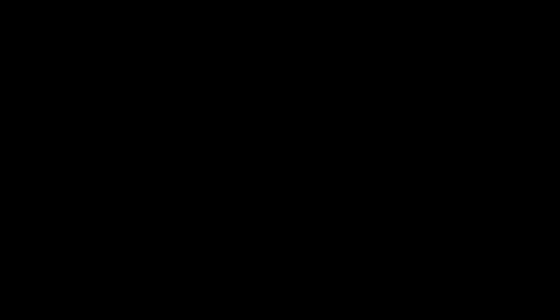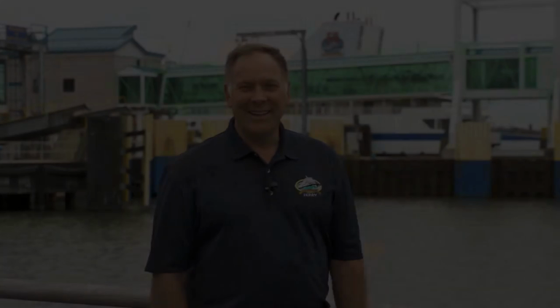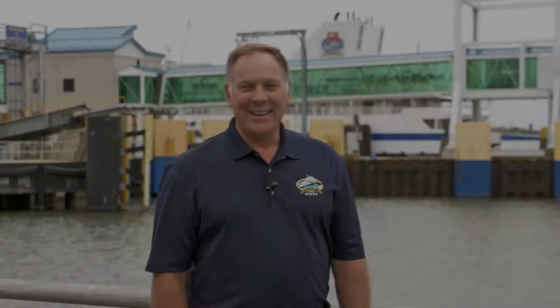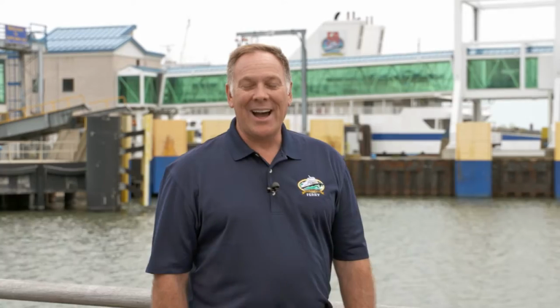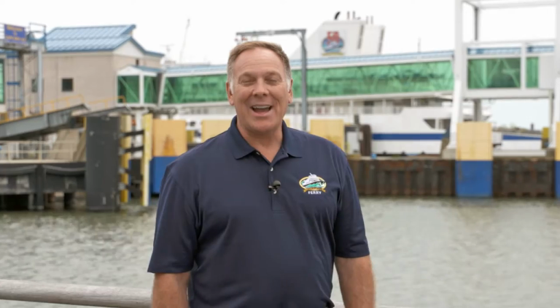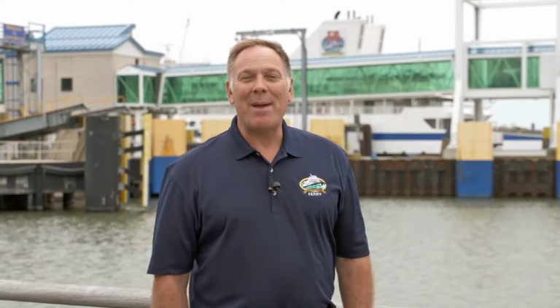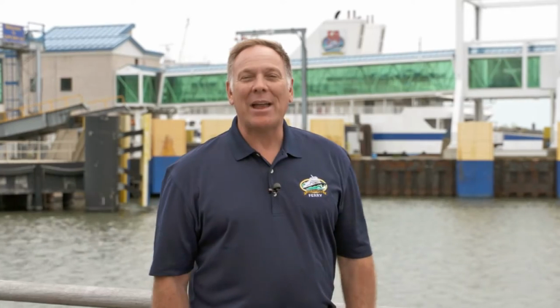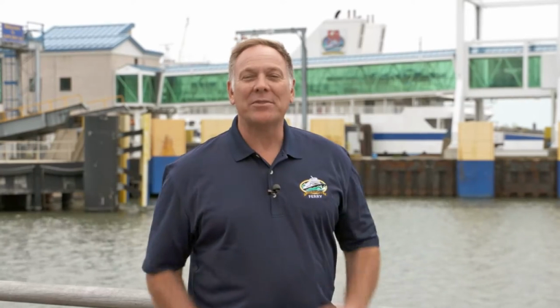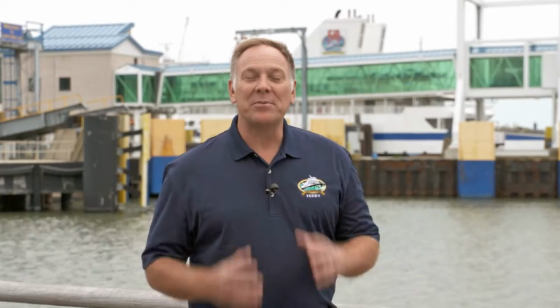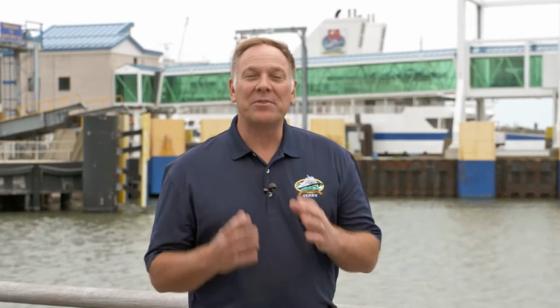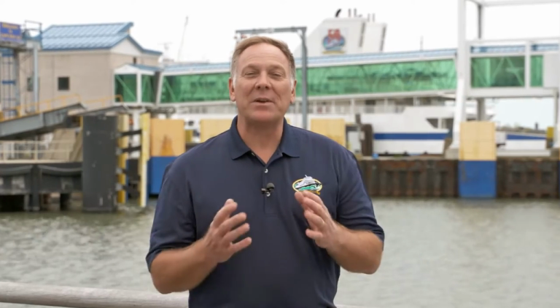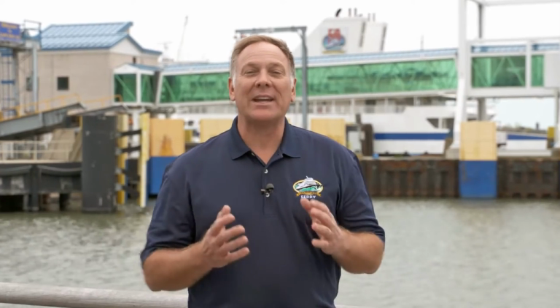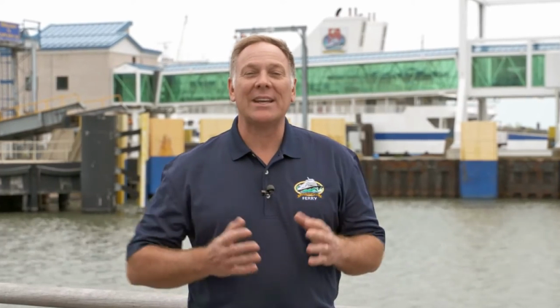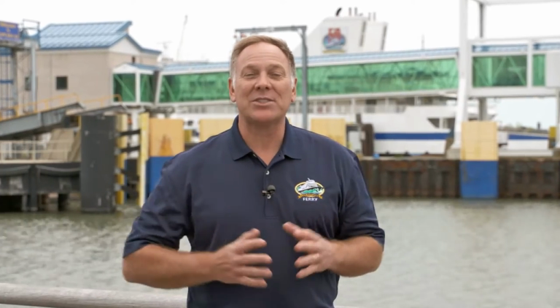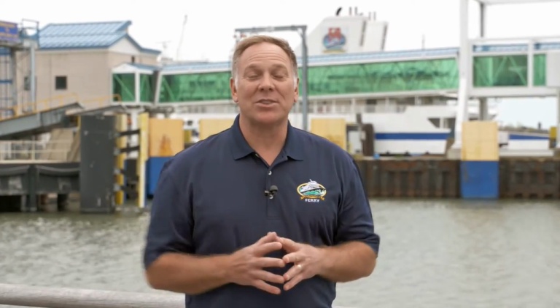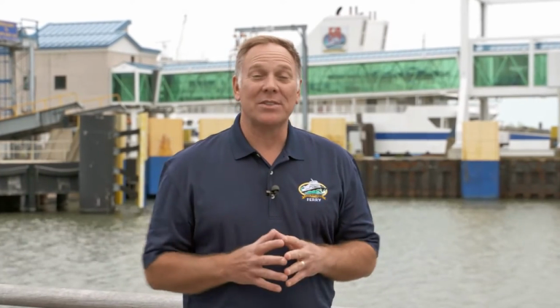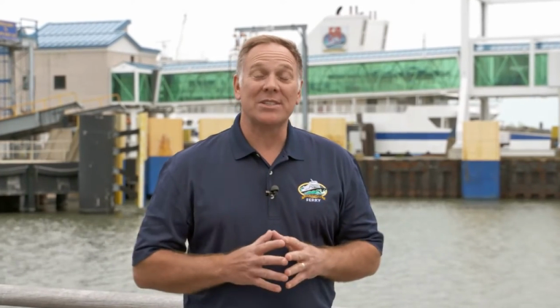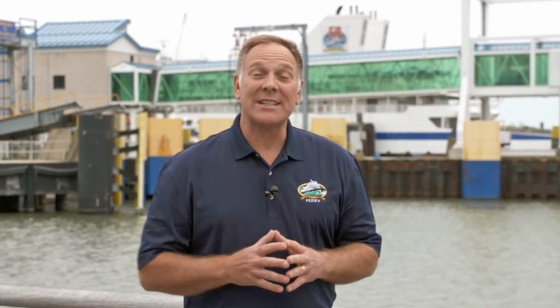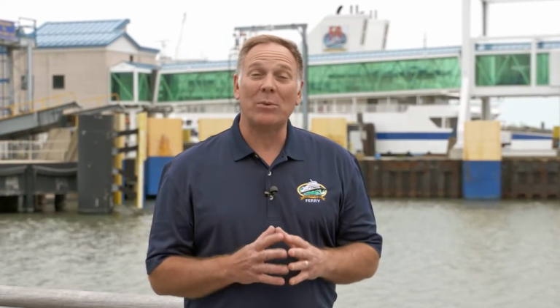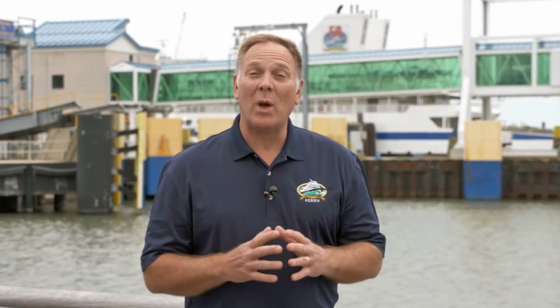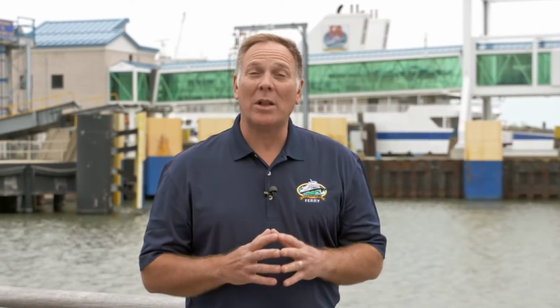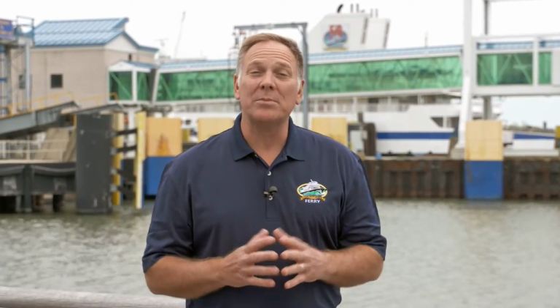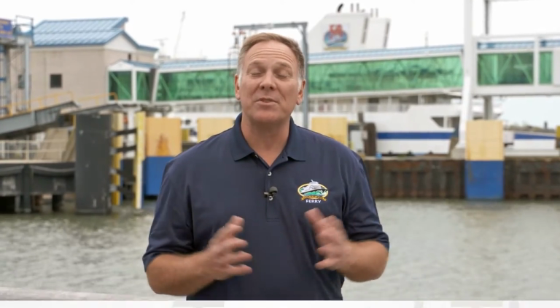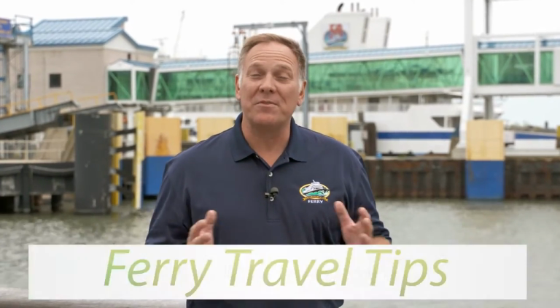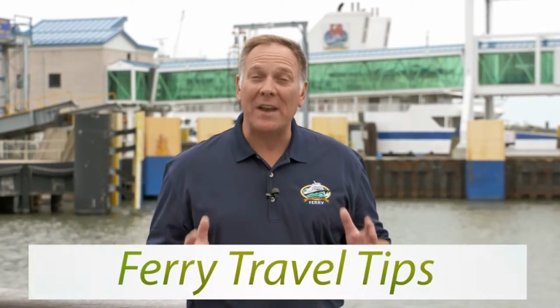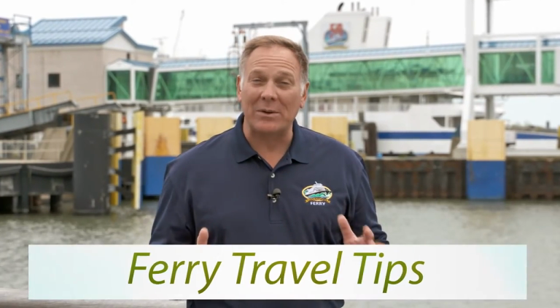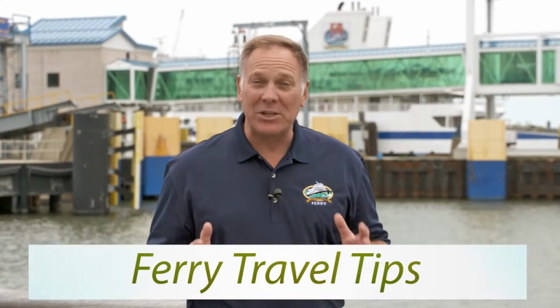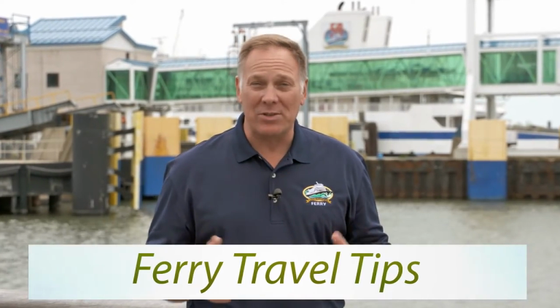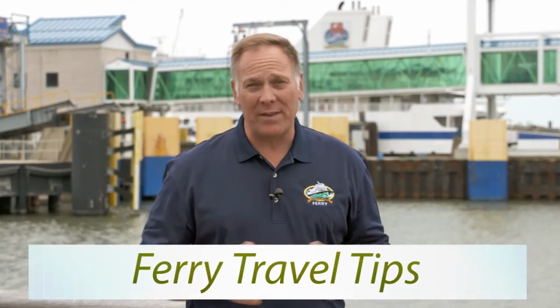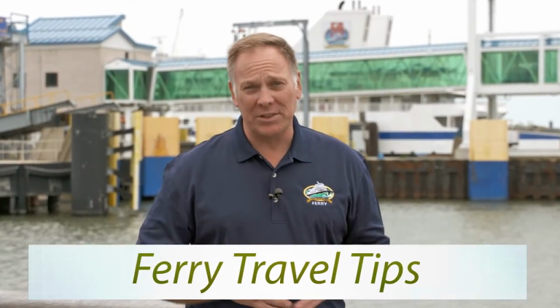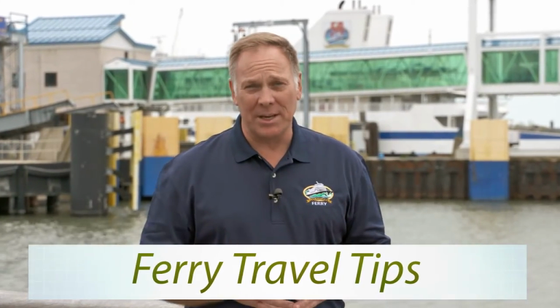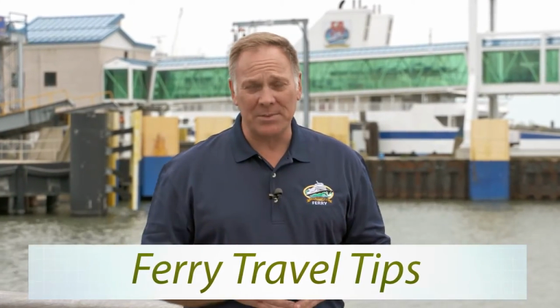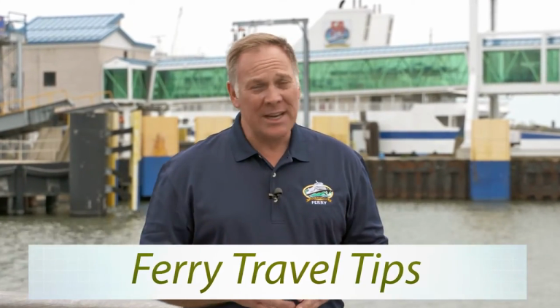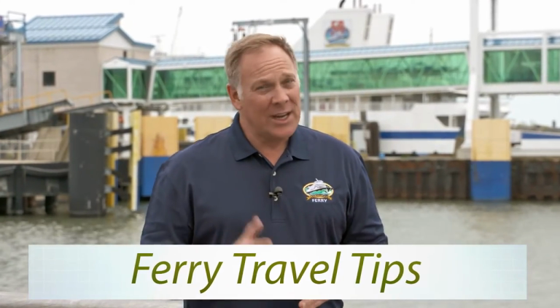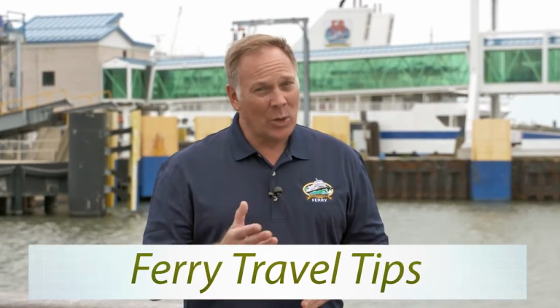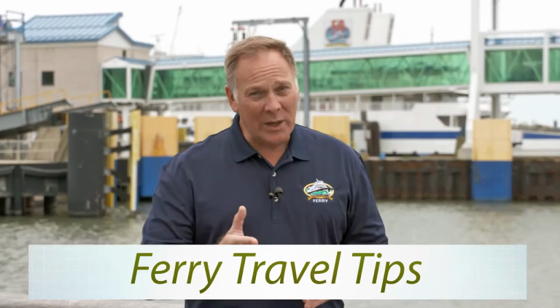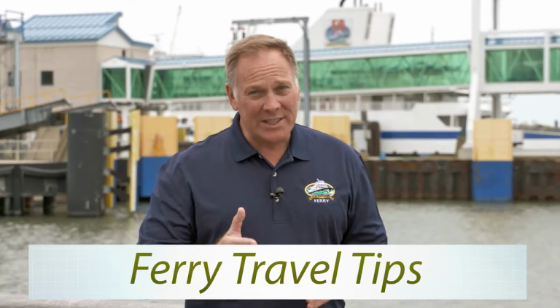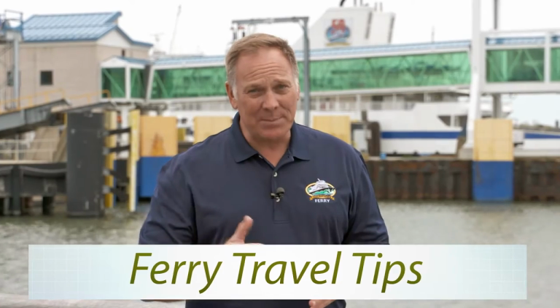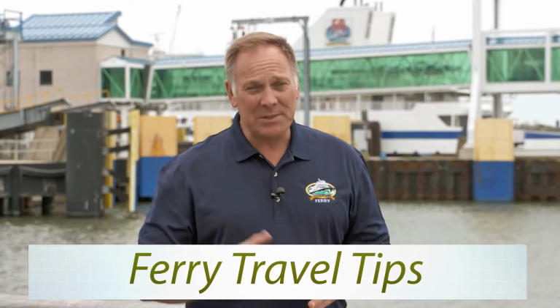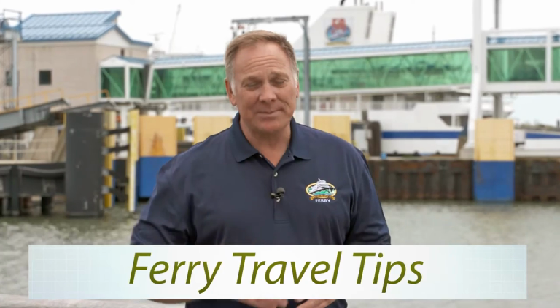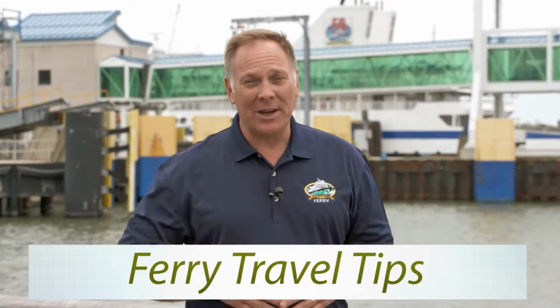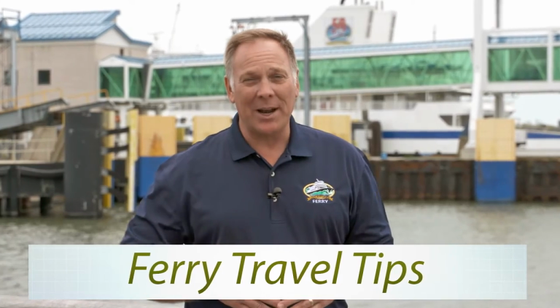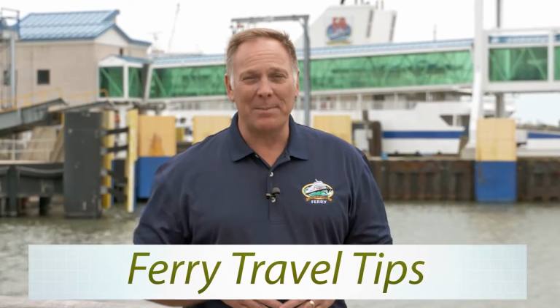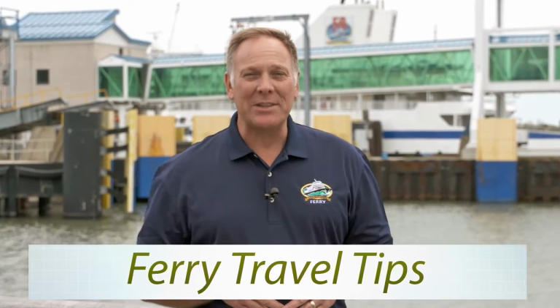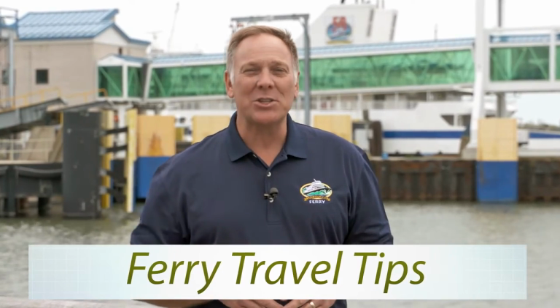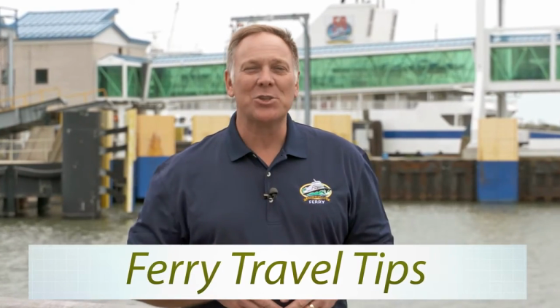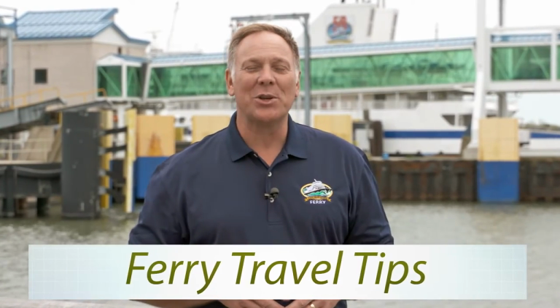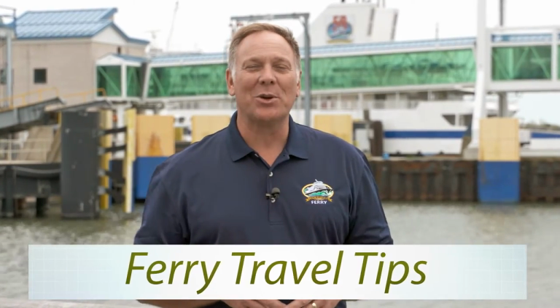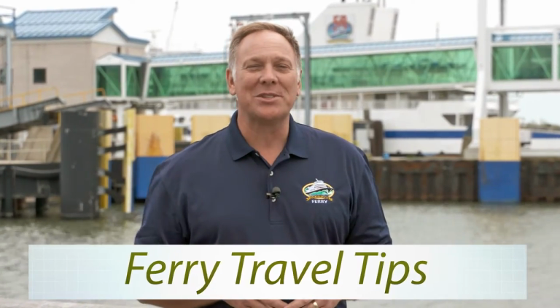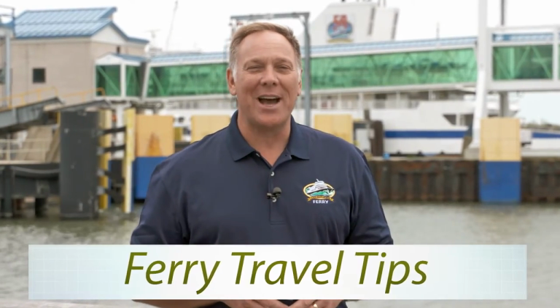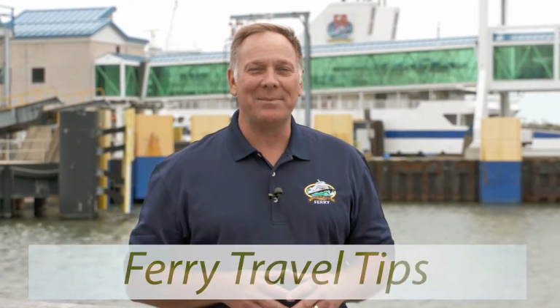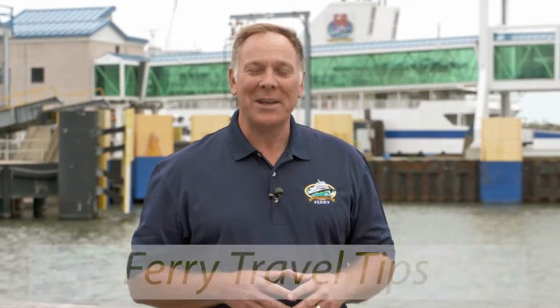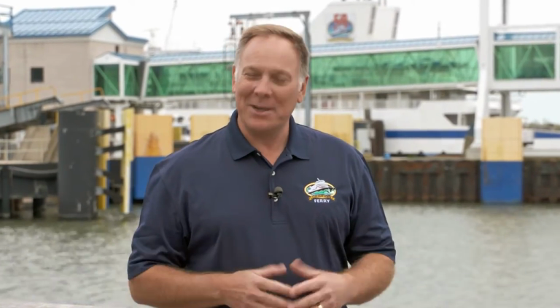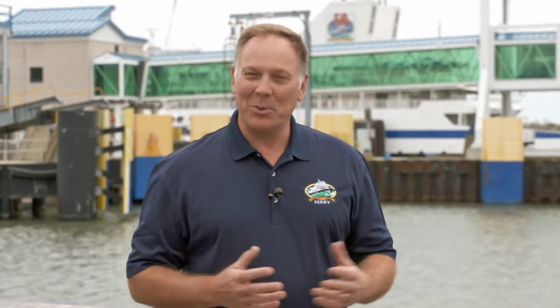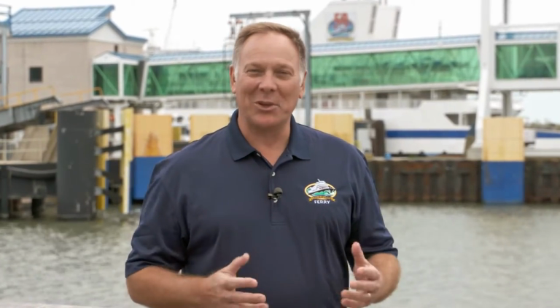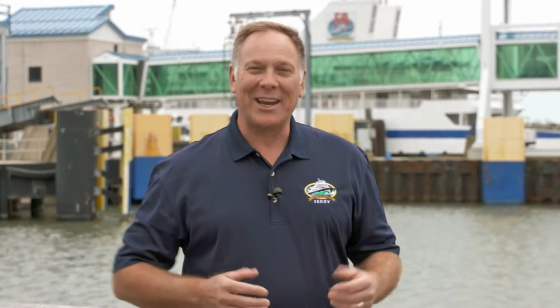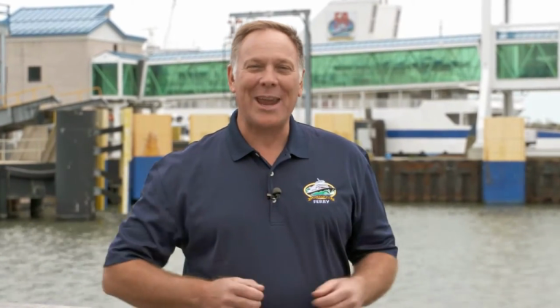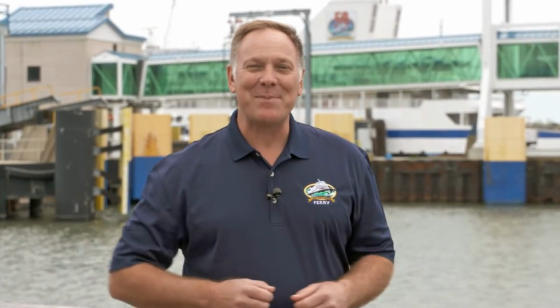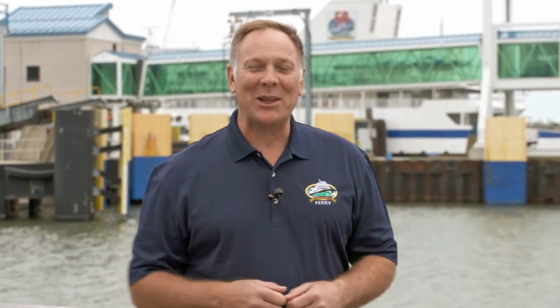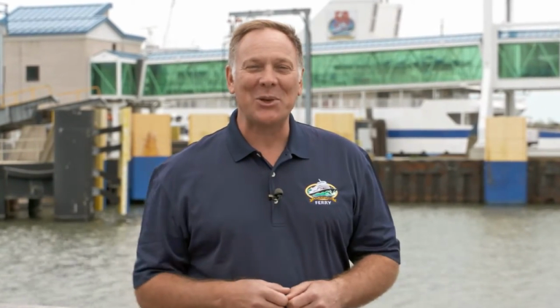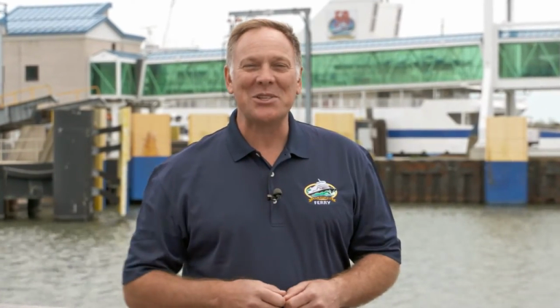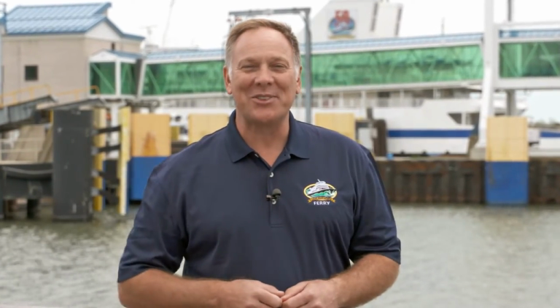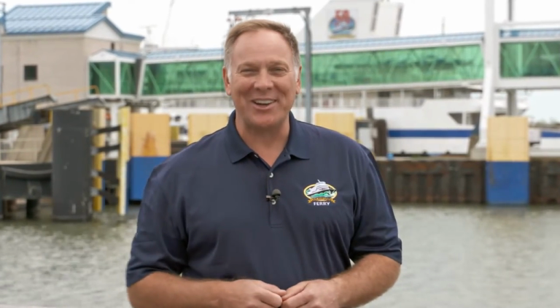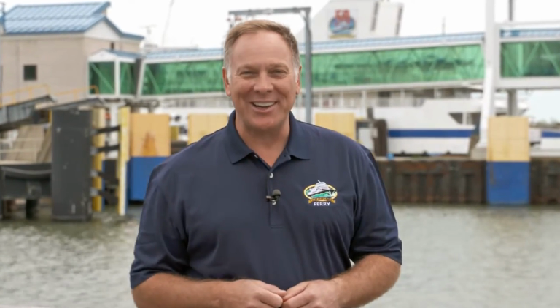Hi, I'm Alan from Ferry Guest Services and welcome to Ferry Travel Tips — quick tips on how to best enjoy your time aboard the Cape May Lewes Ferry.